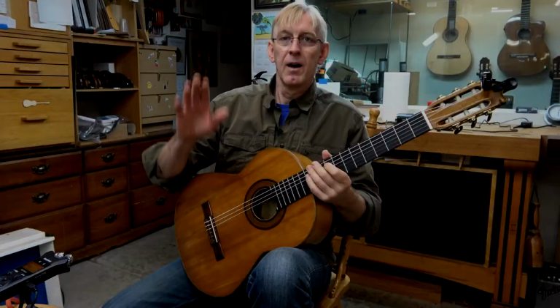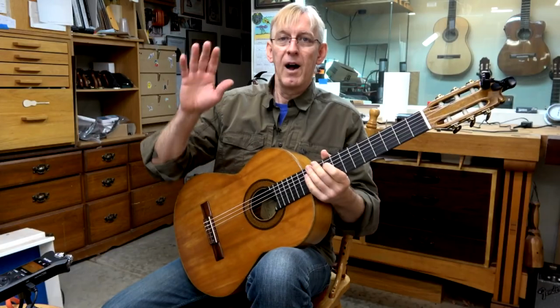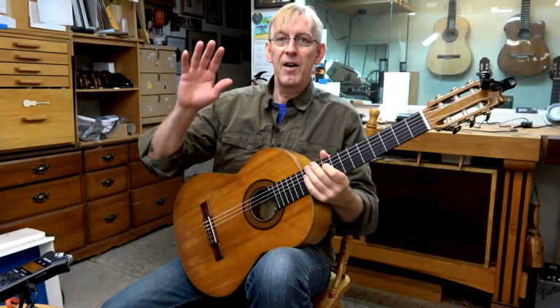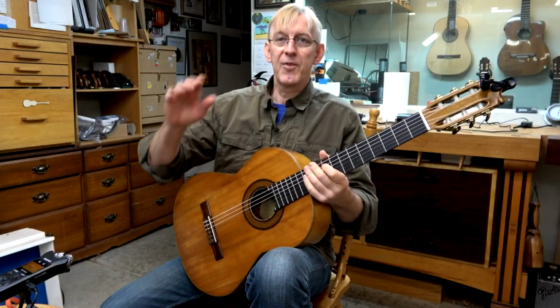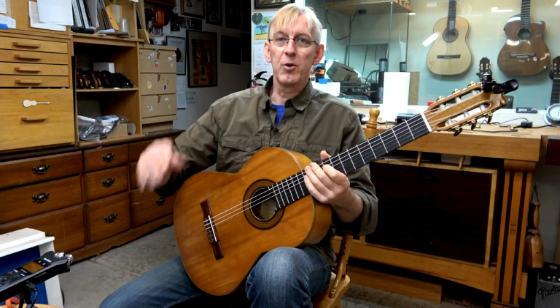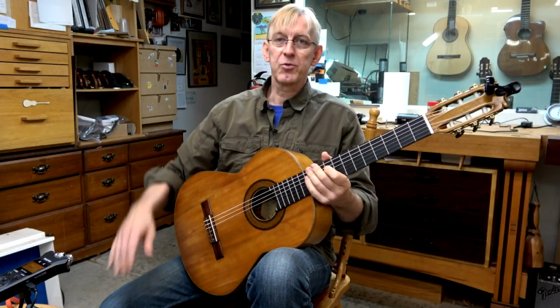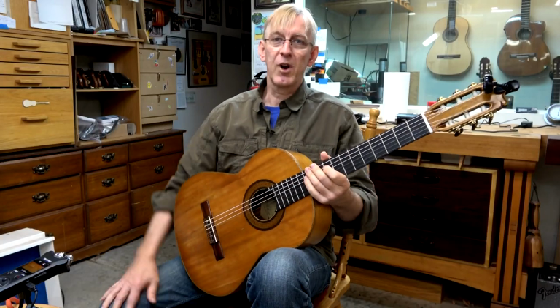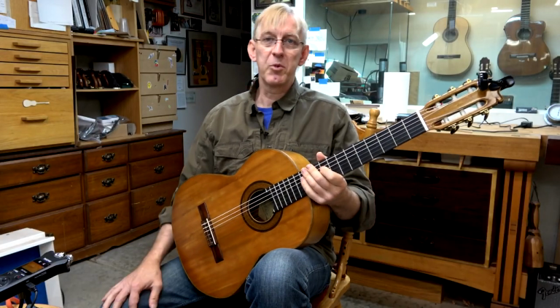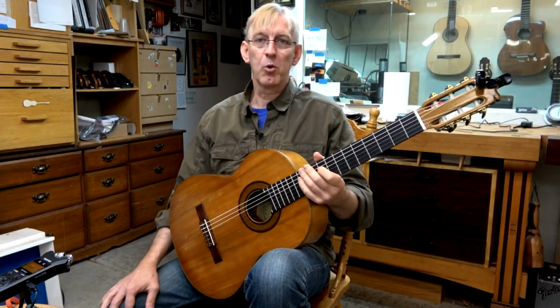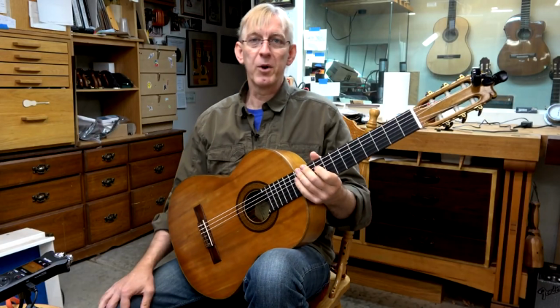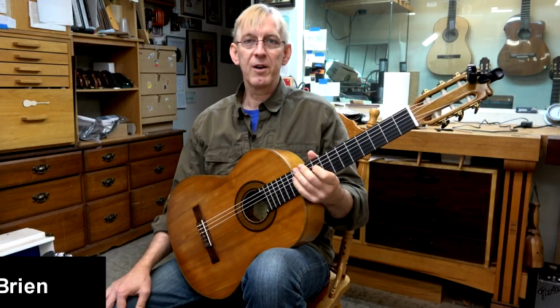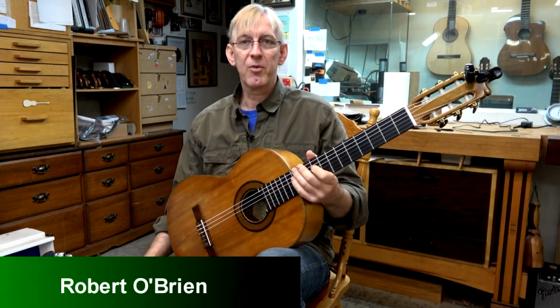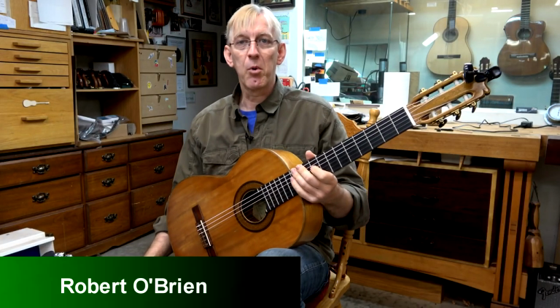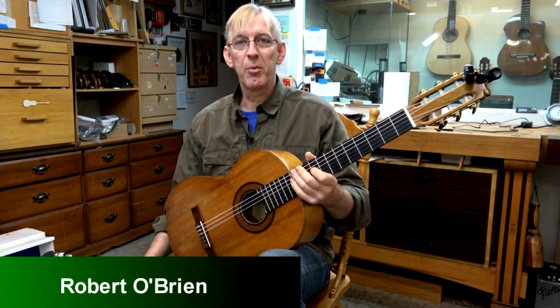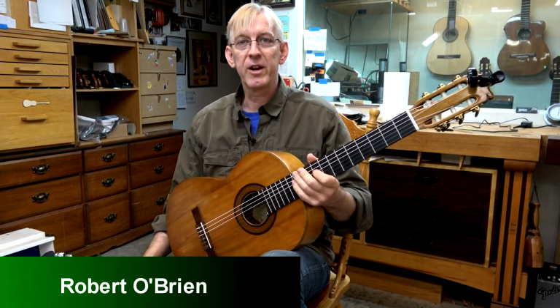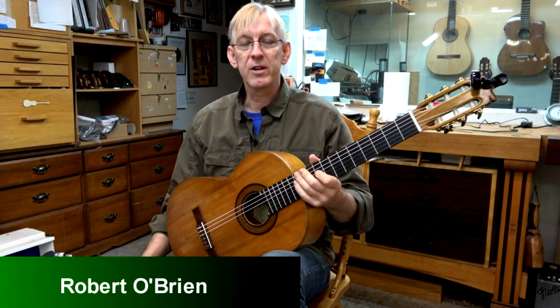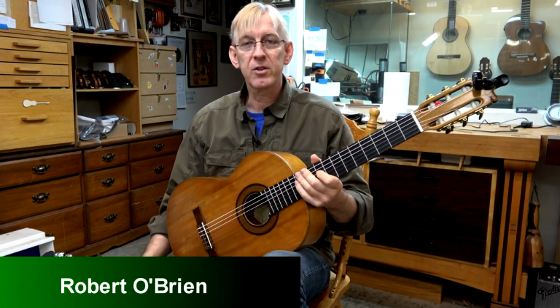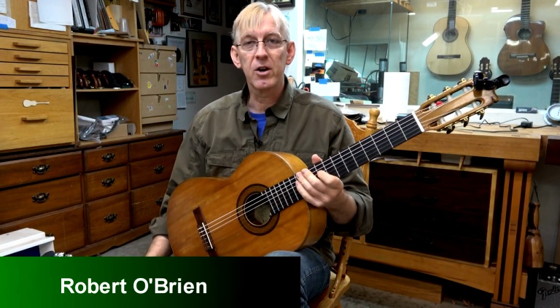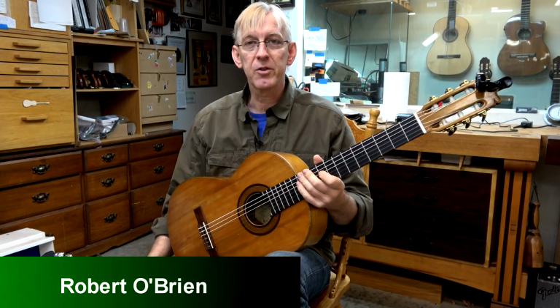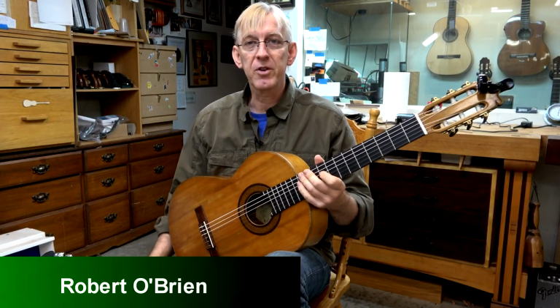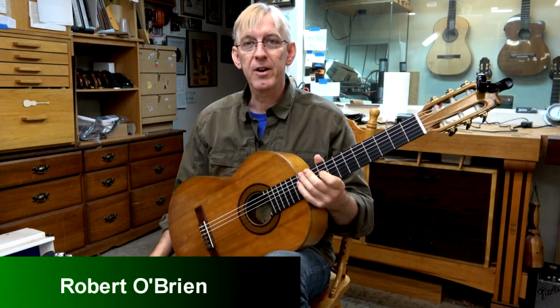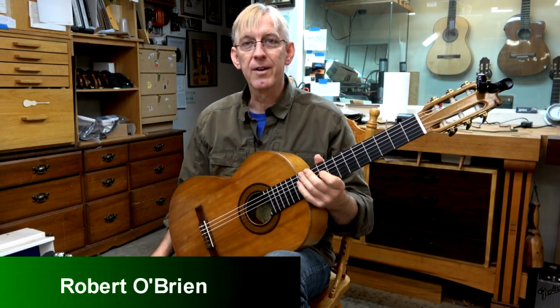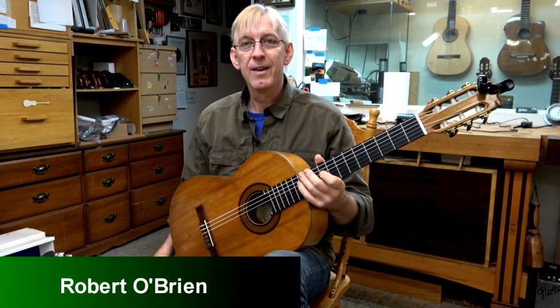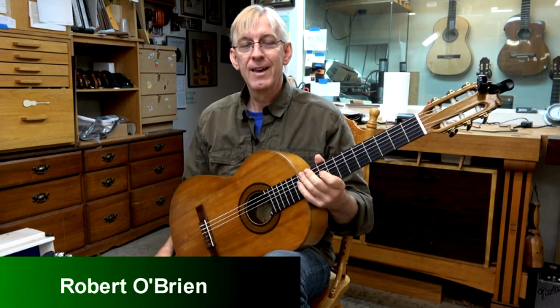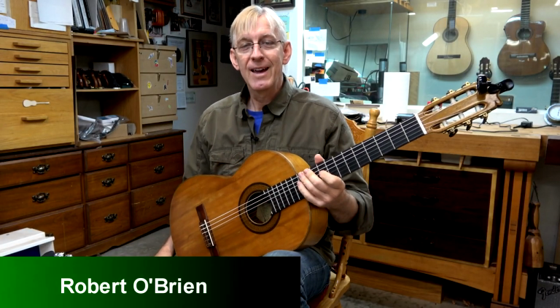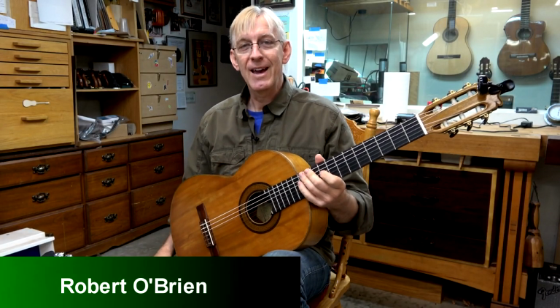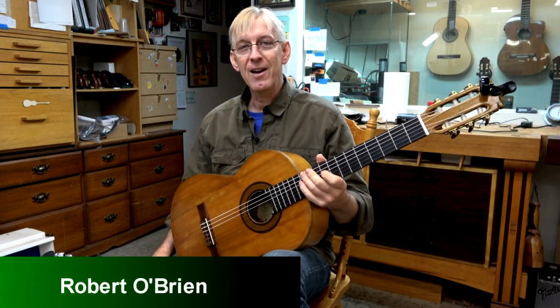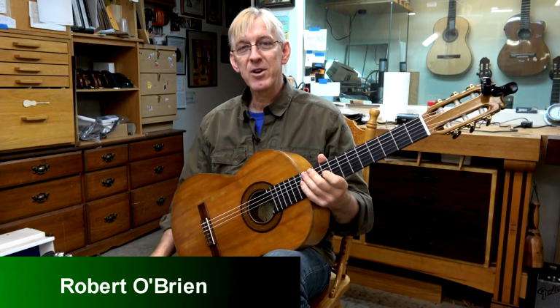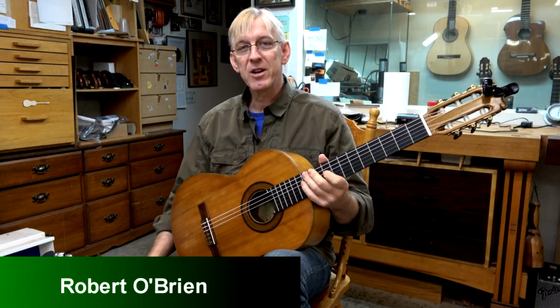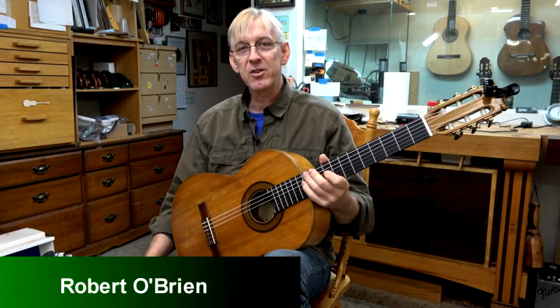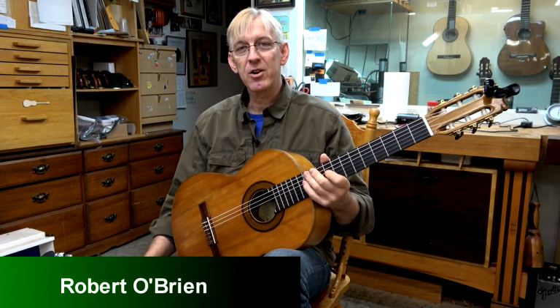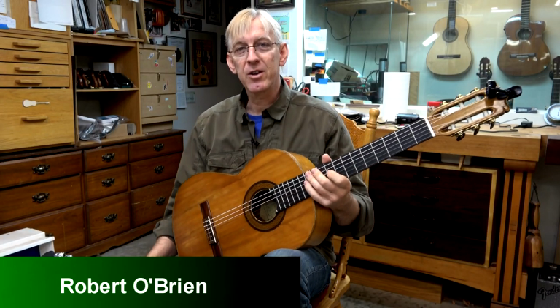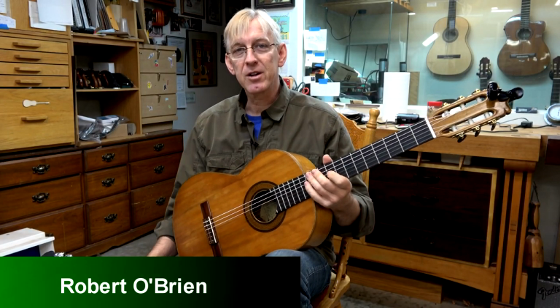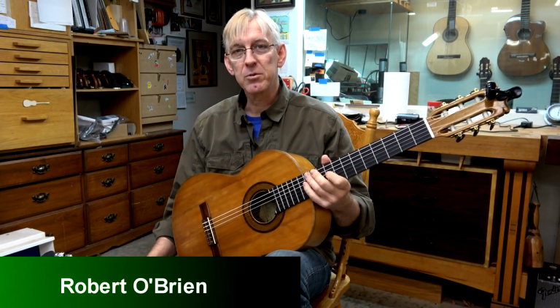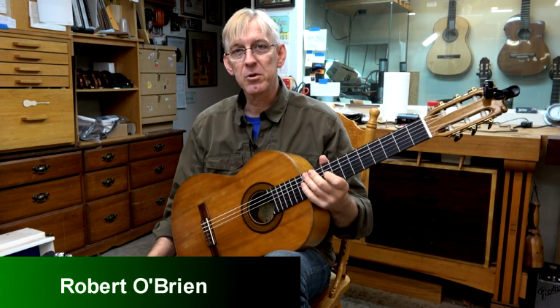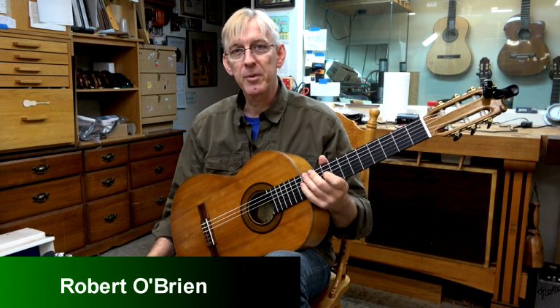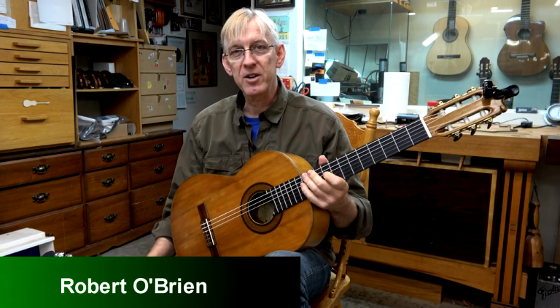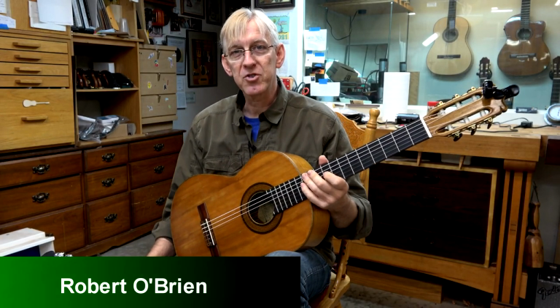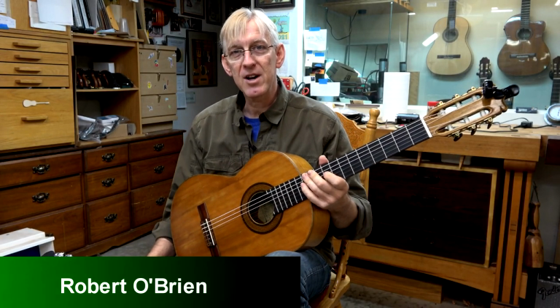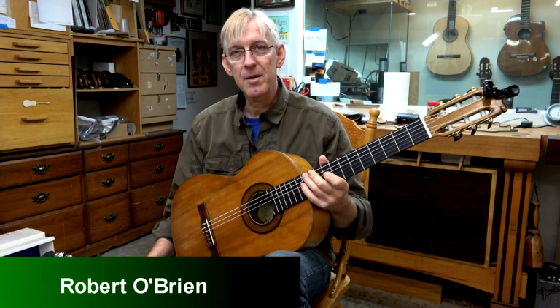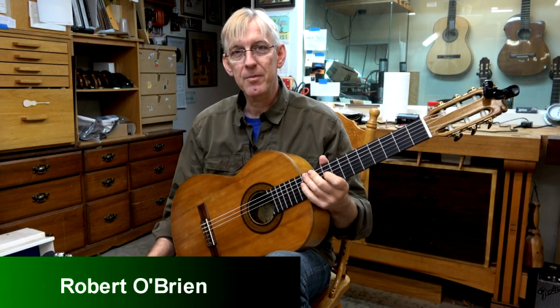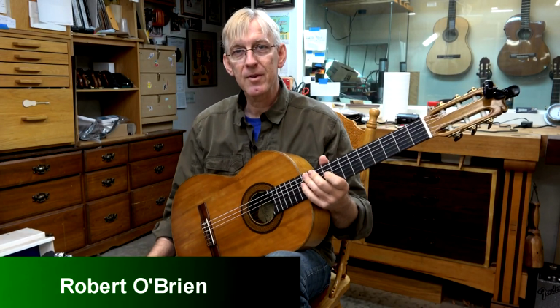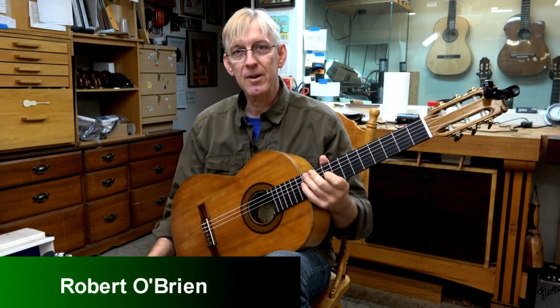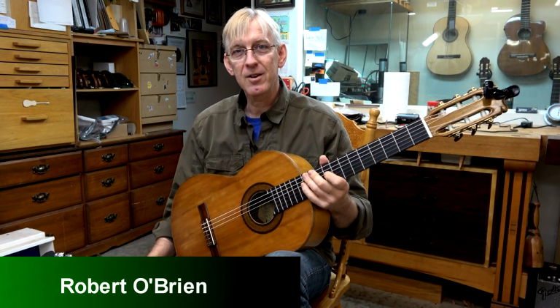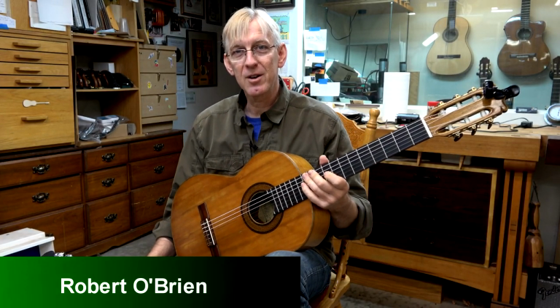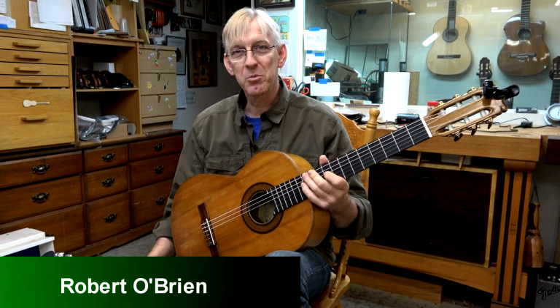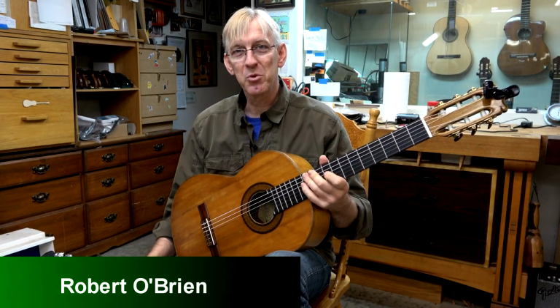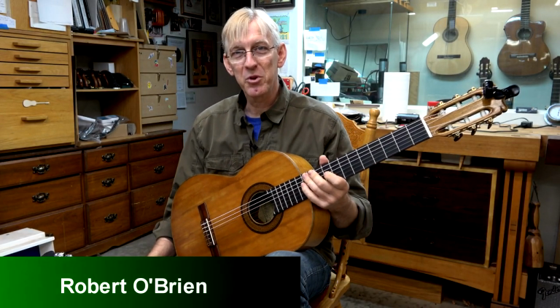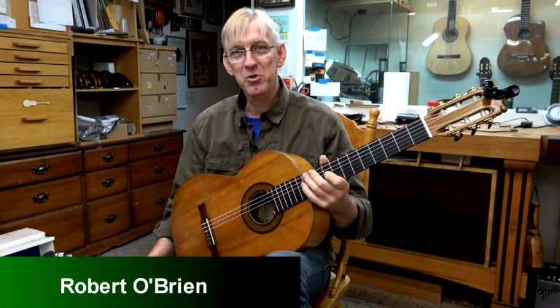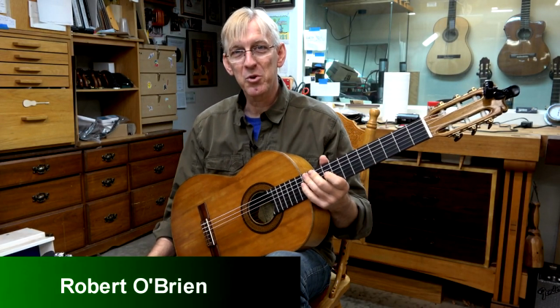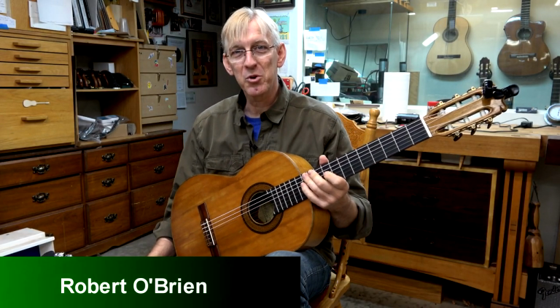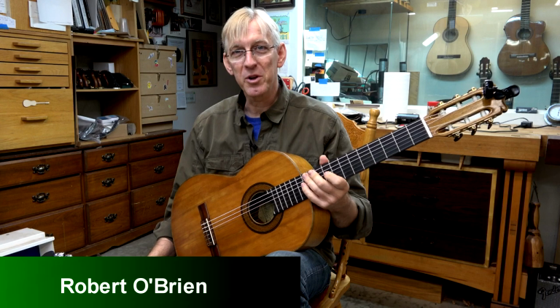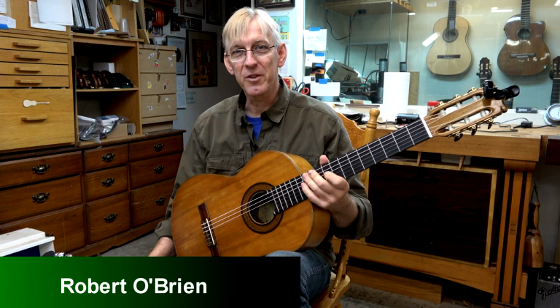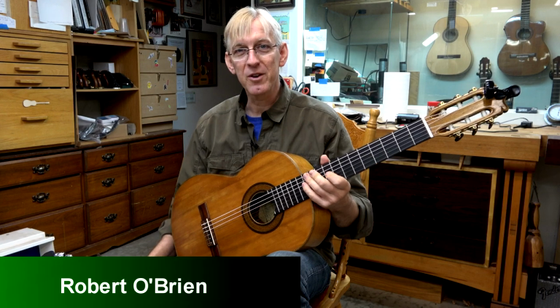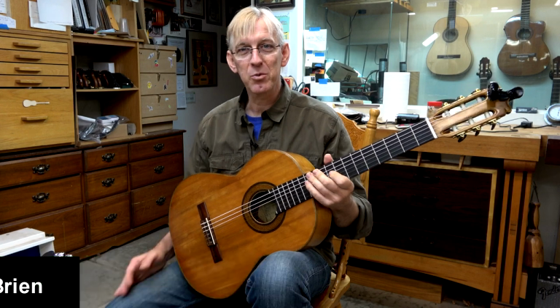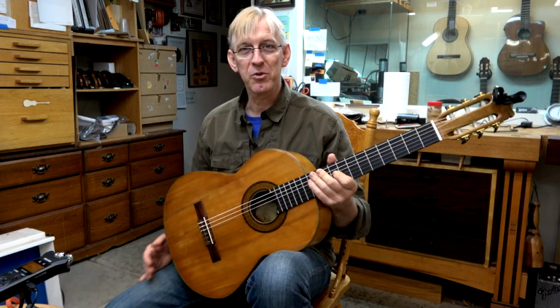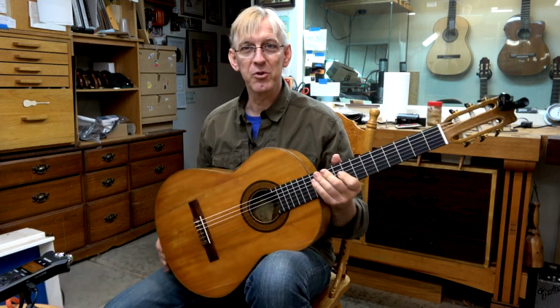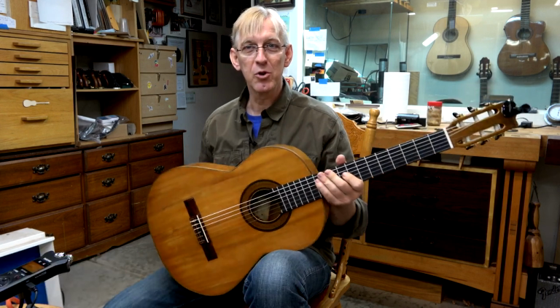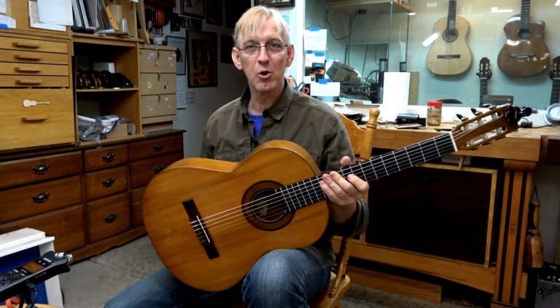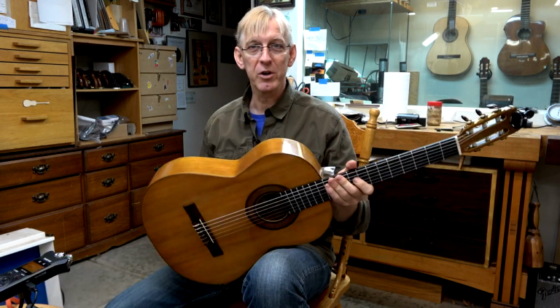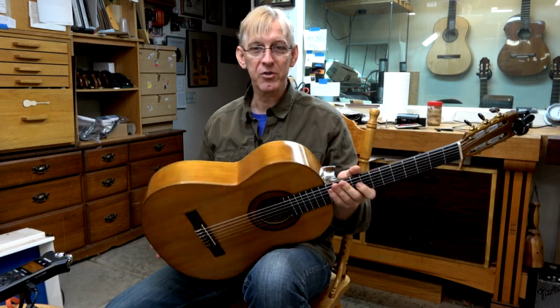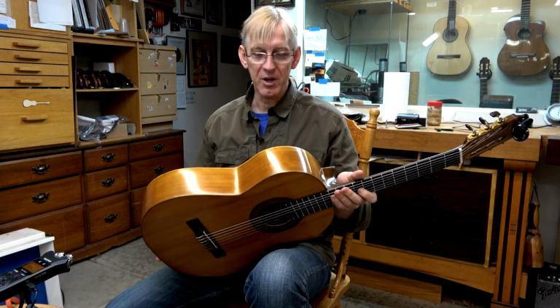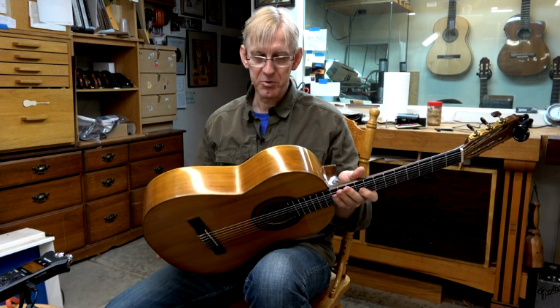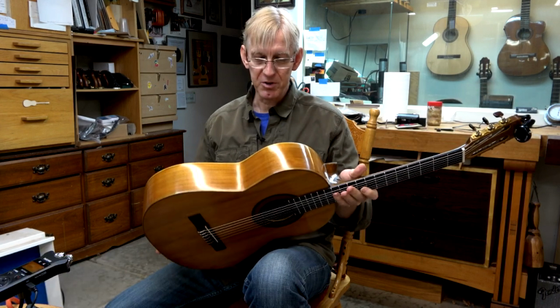Hi folks, Robert O'Brien from O'Brien Guitars here. Every guitar that comes into my shop comes with a story, and this one's no exception.